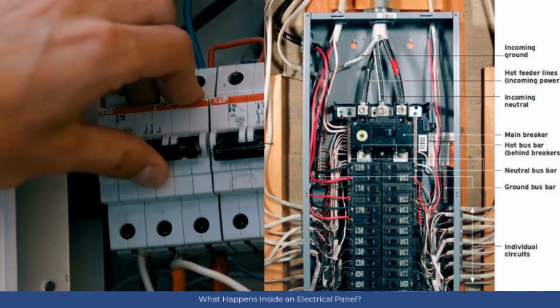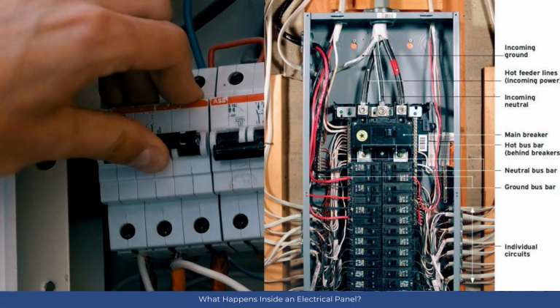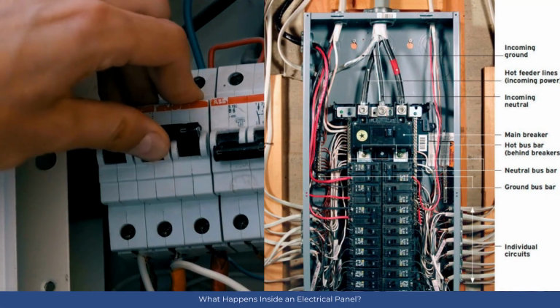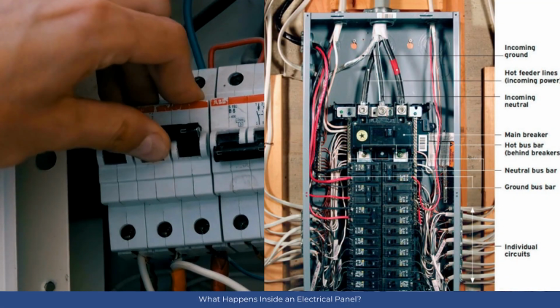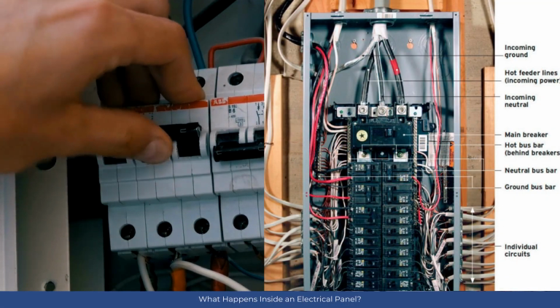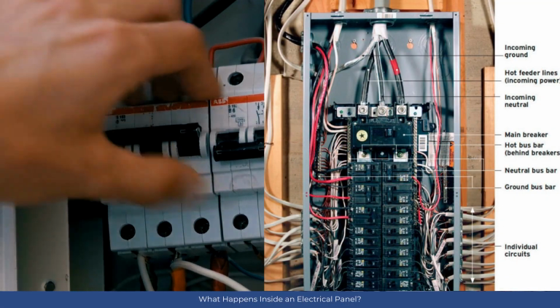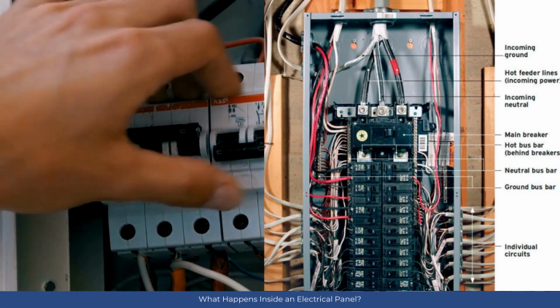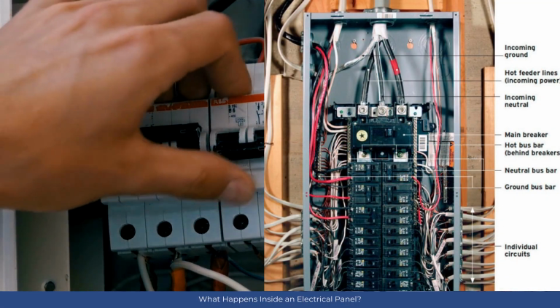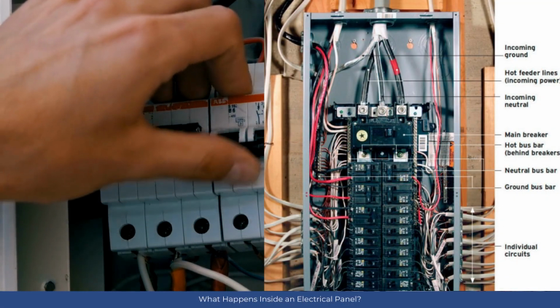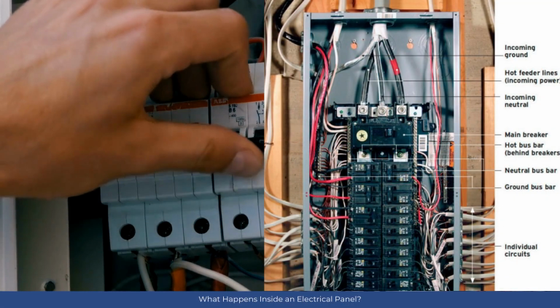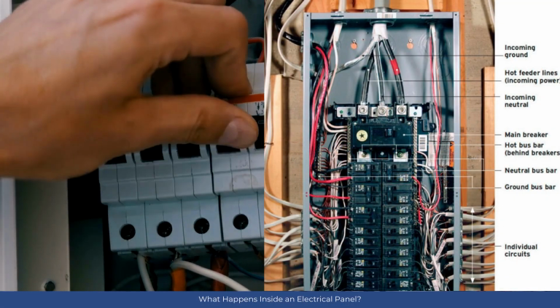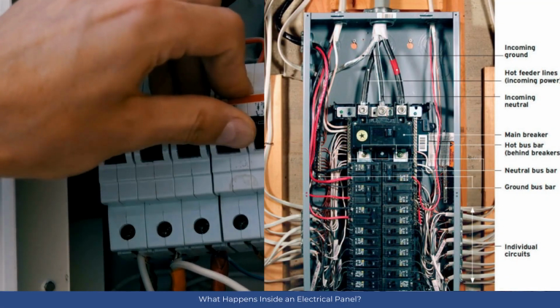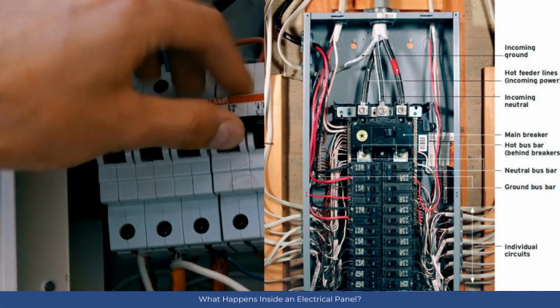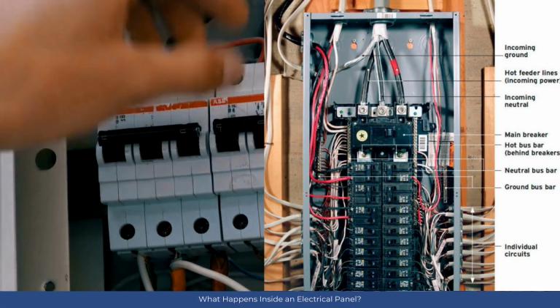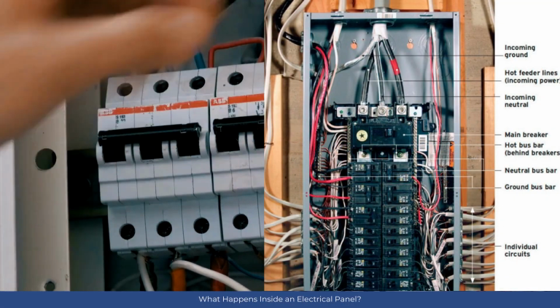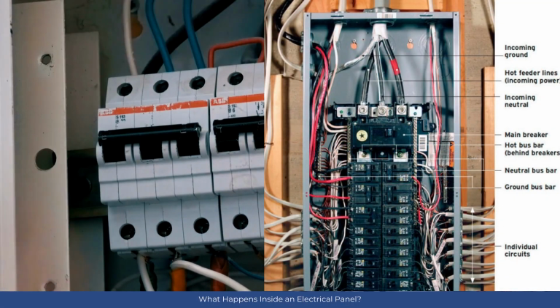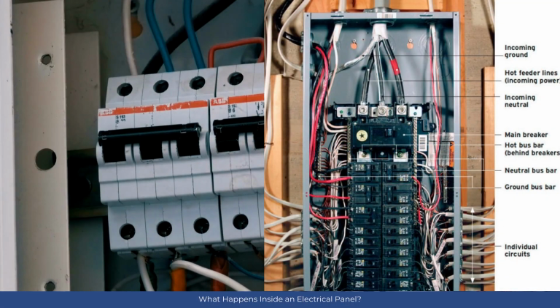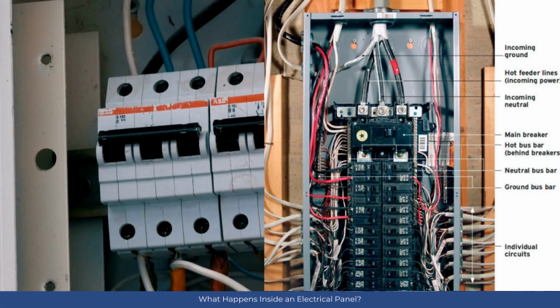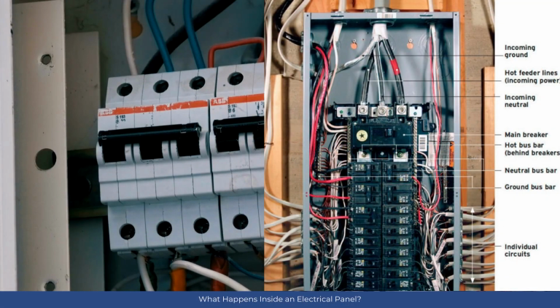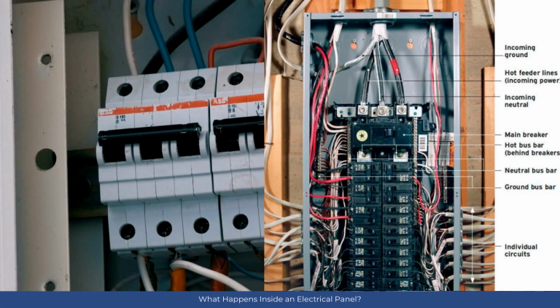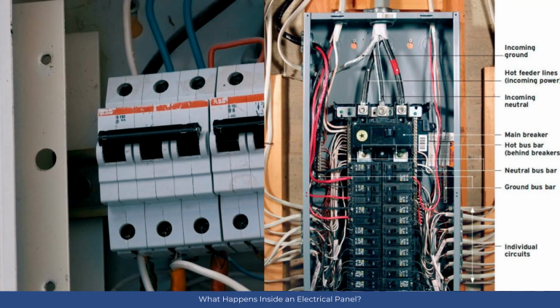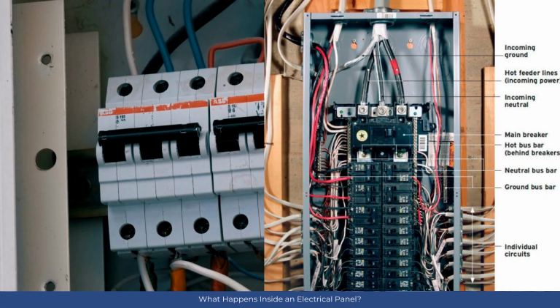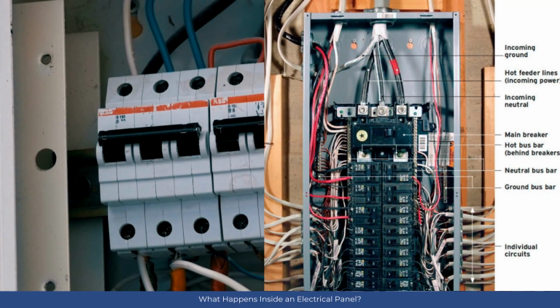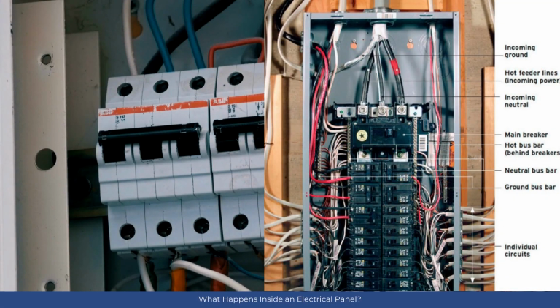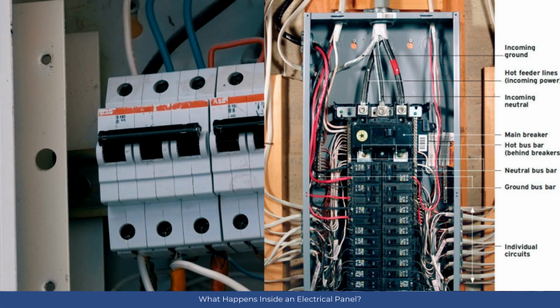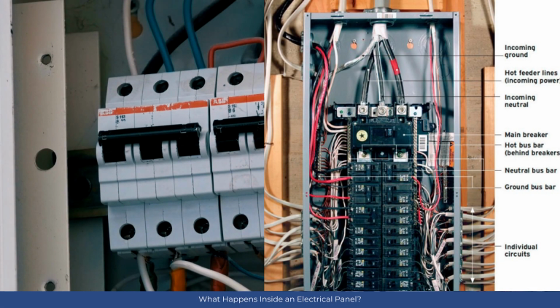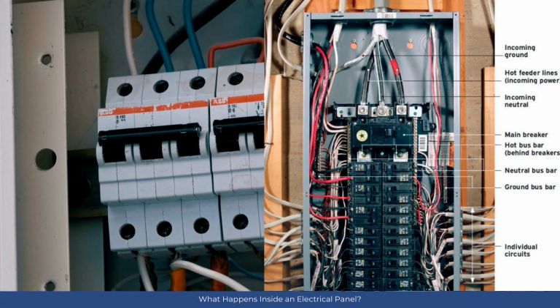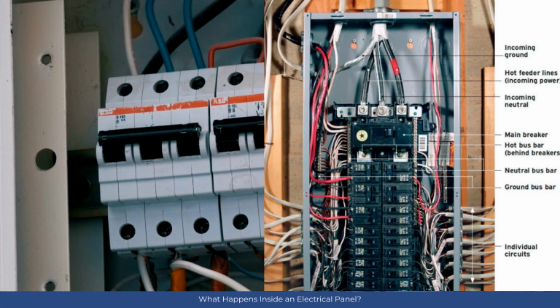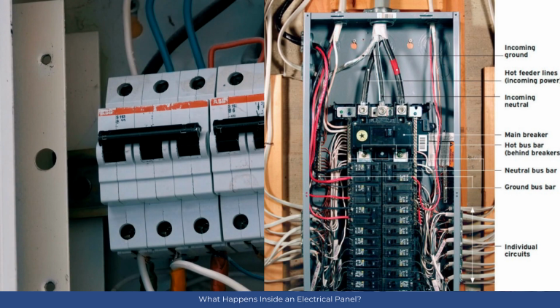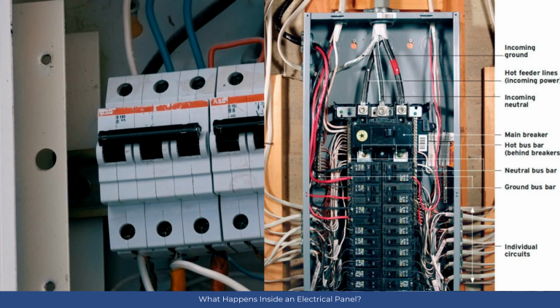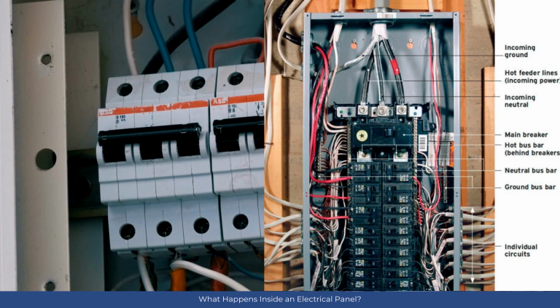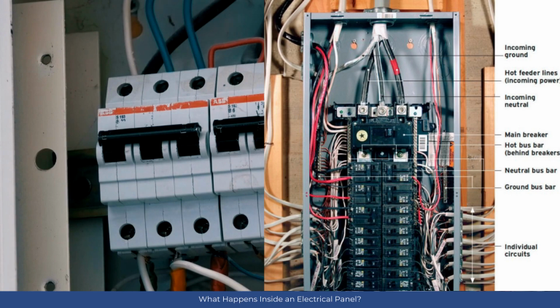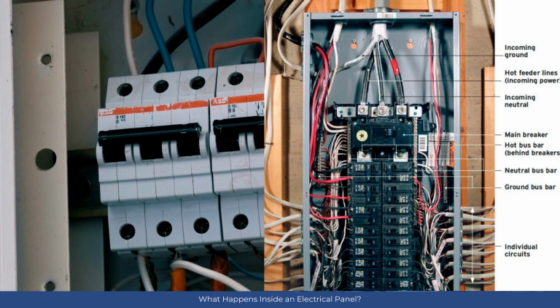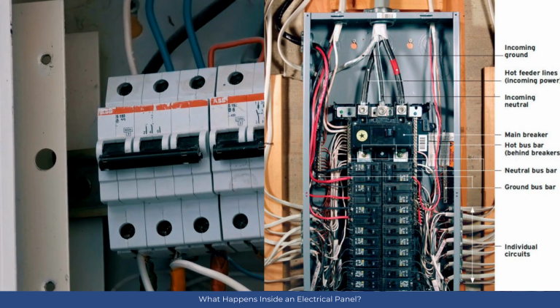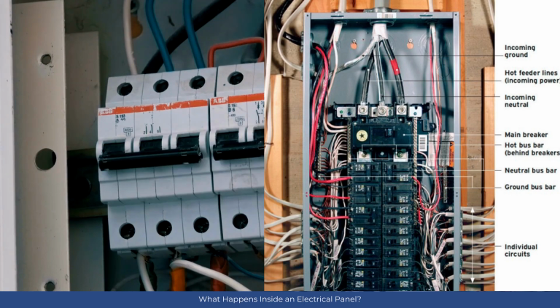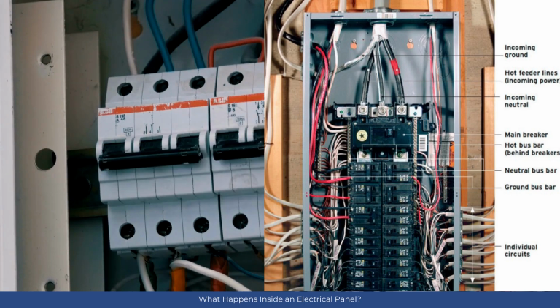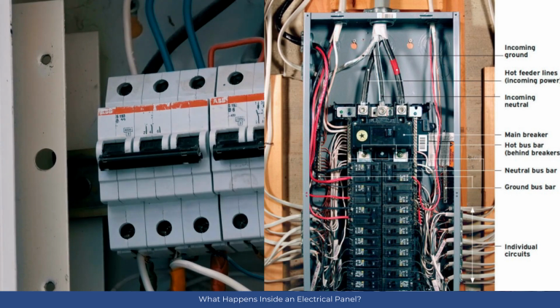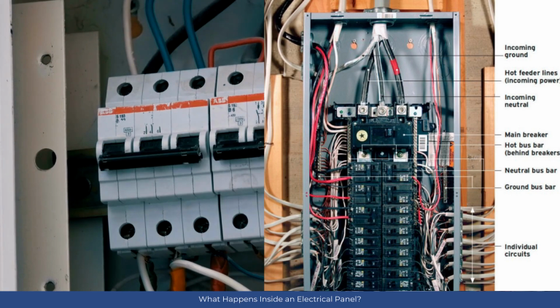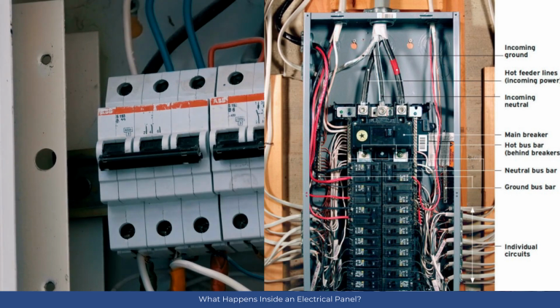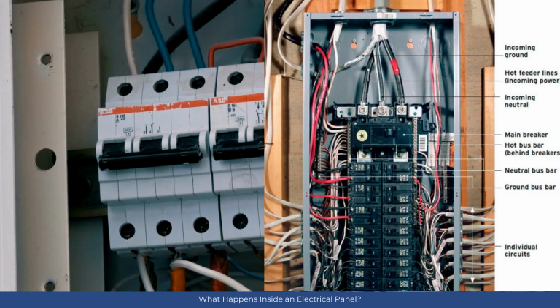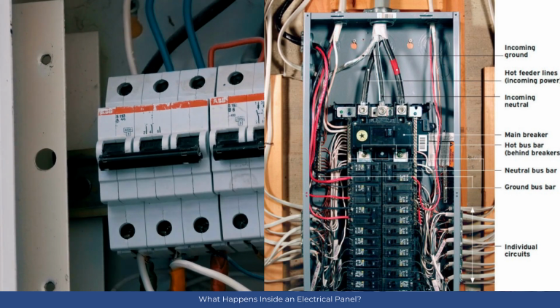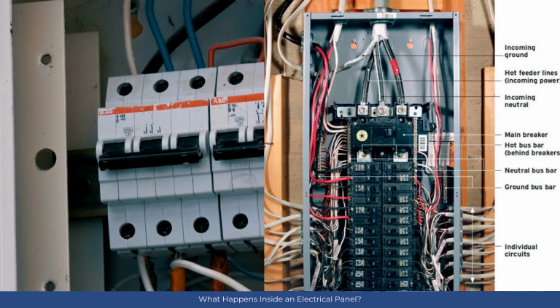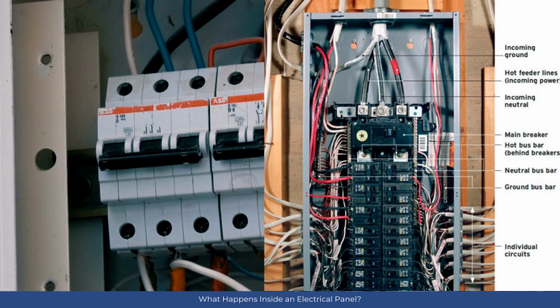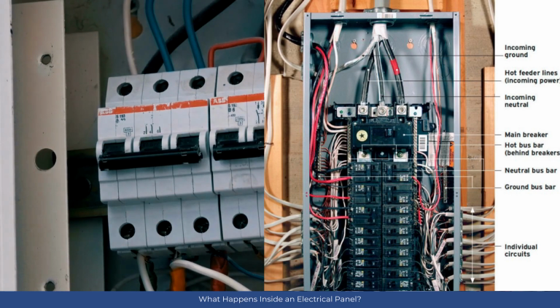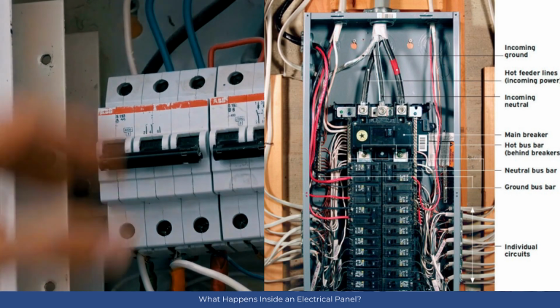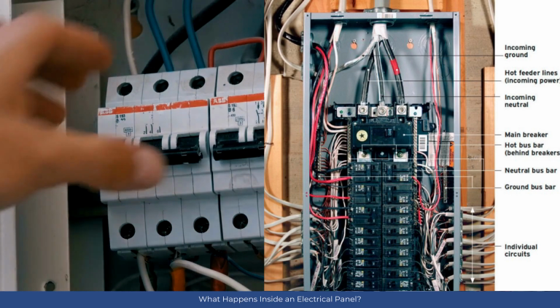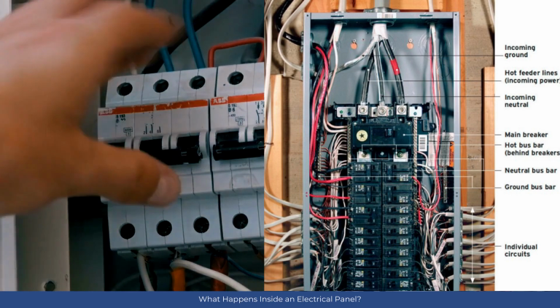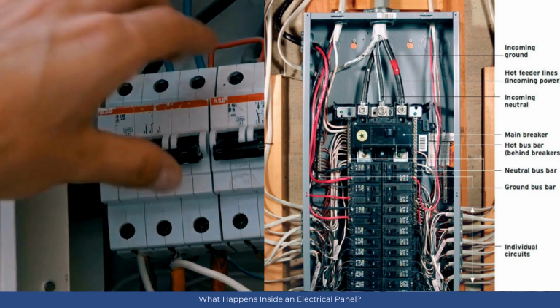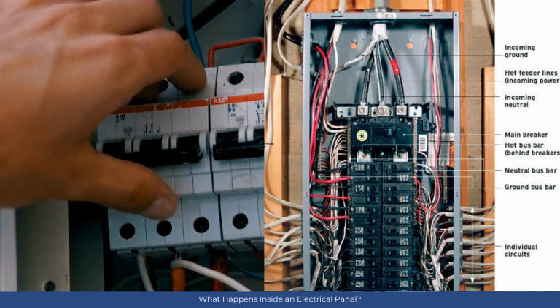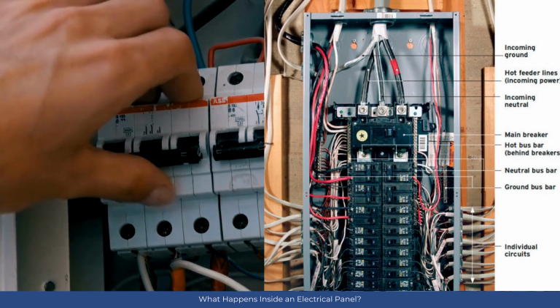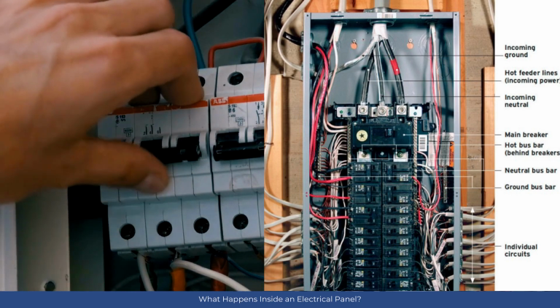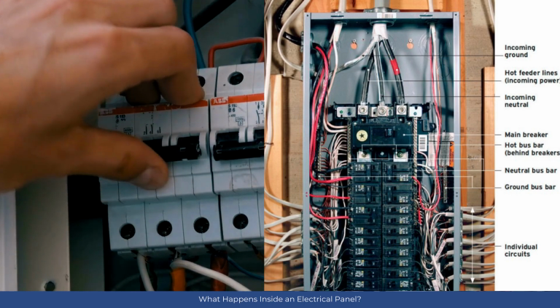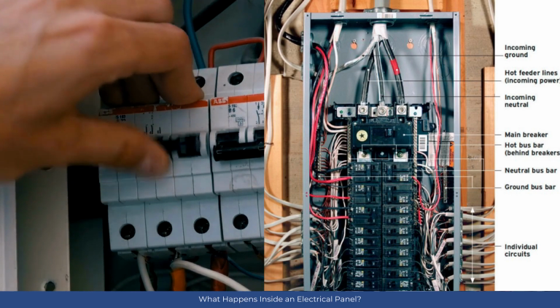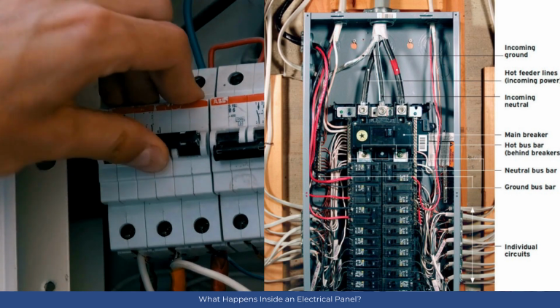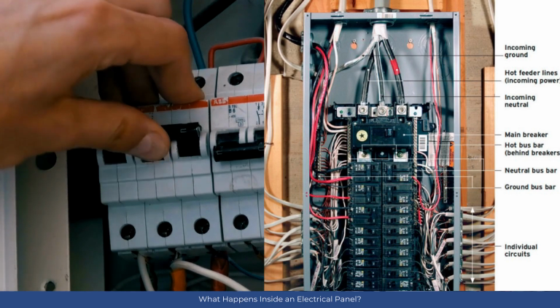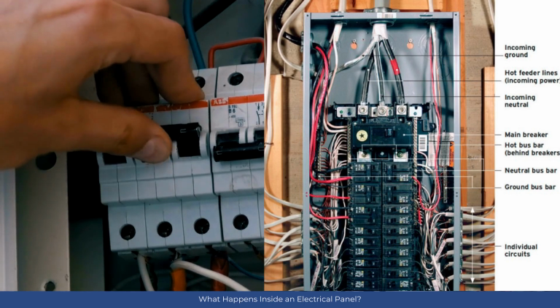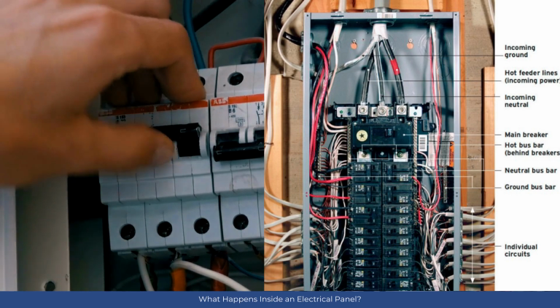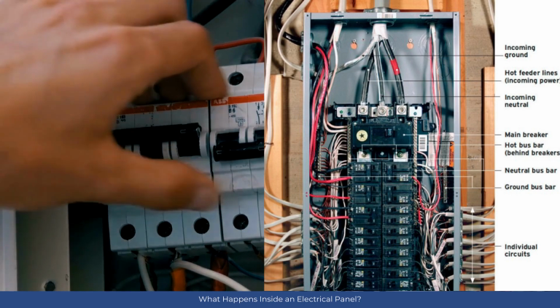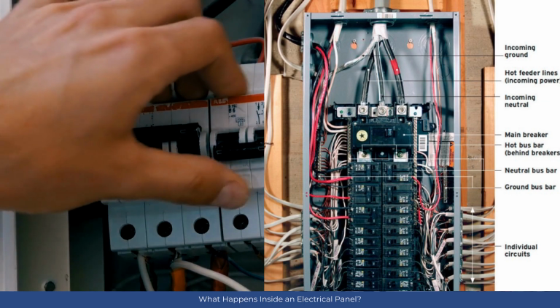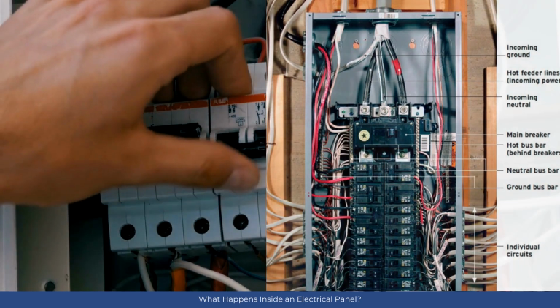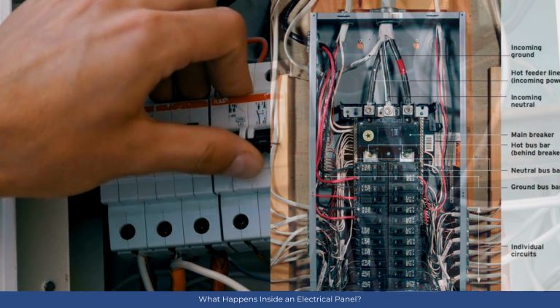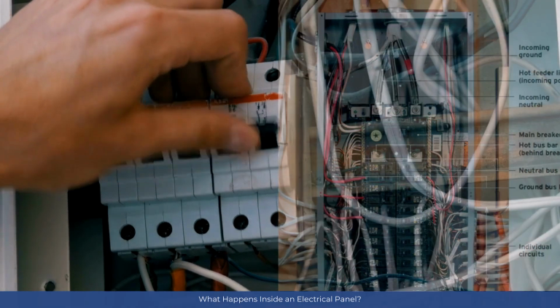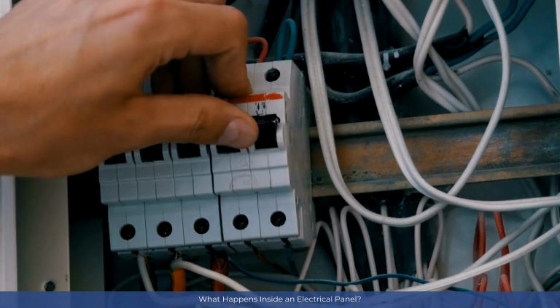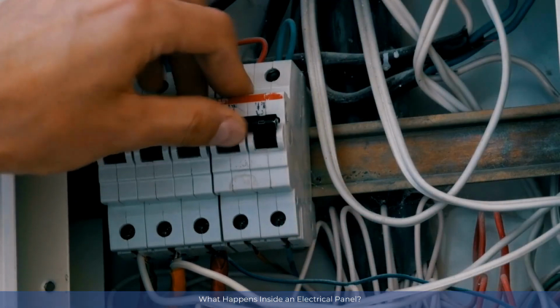Inside the panel, wires connect various parts. Hot cables bring electricity from the meter into the panel, while branch circuits protect your devices.